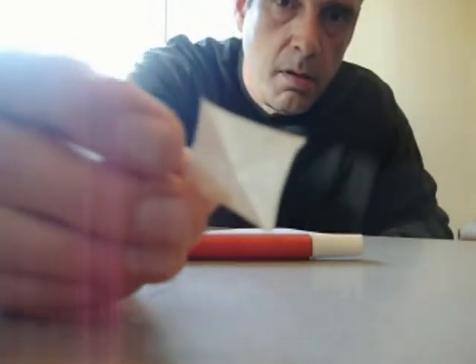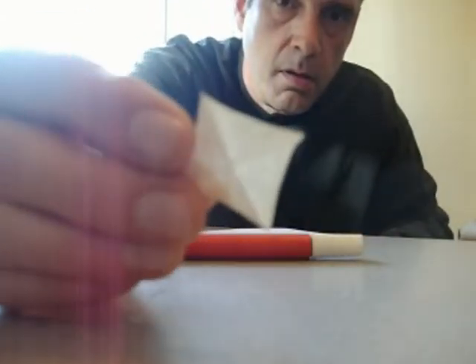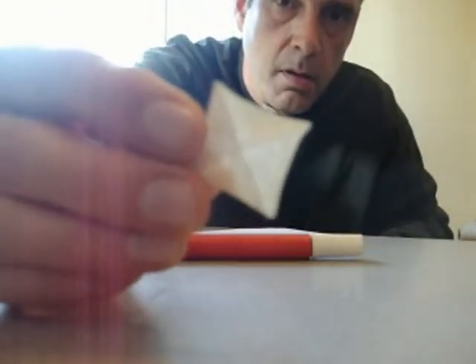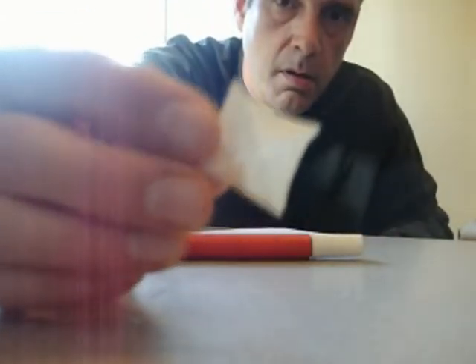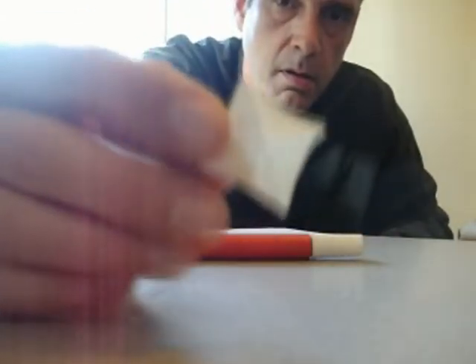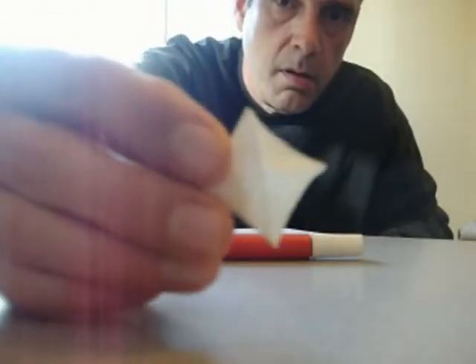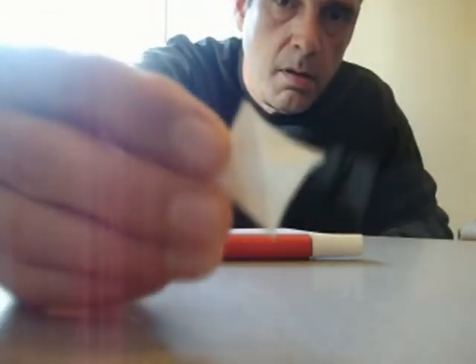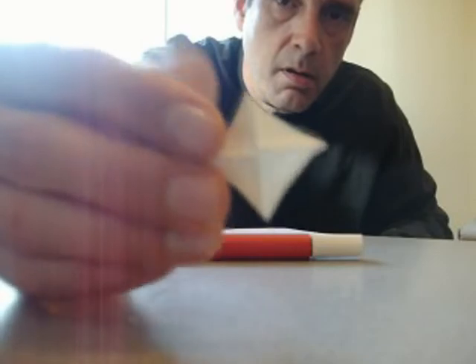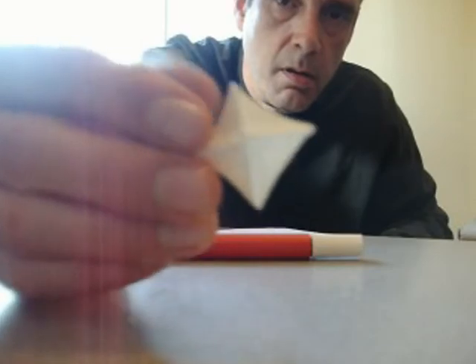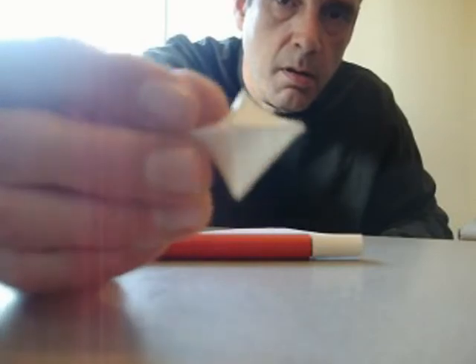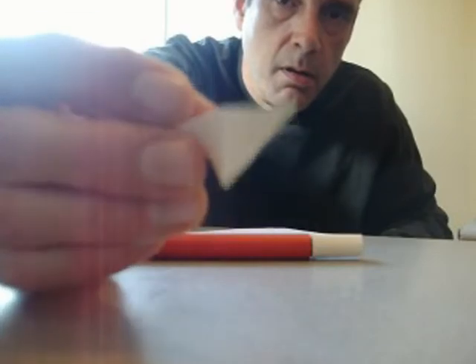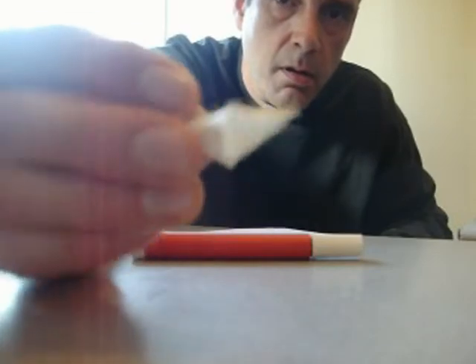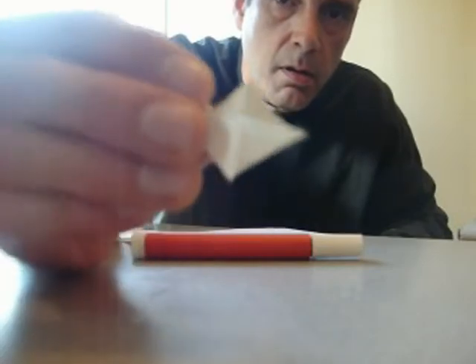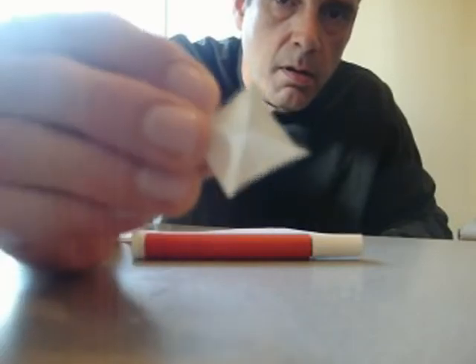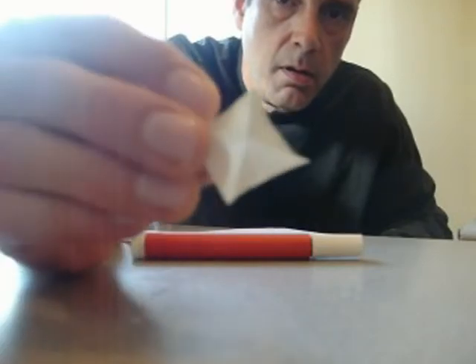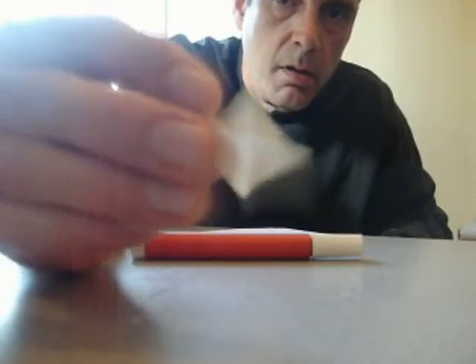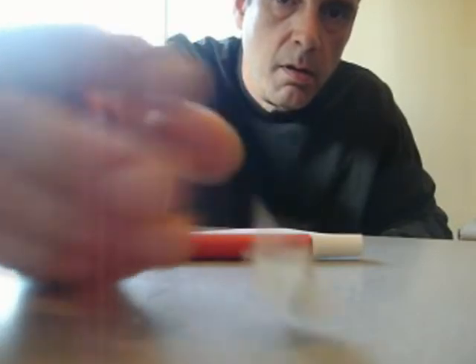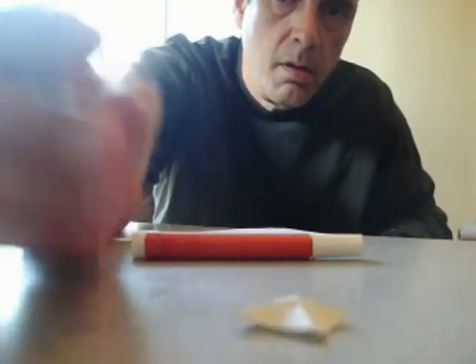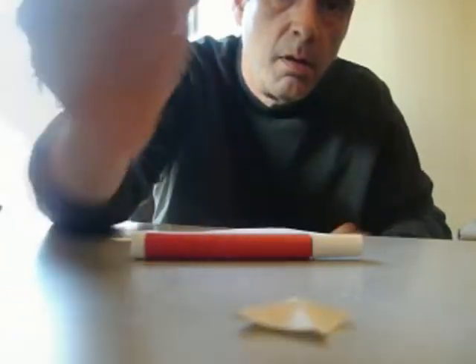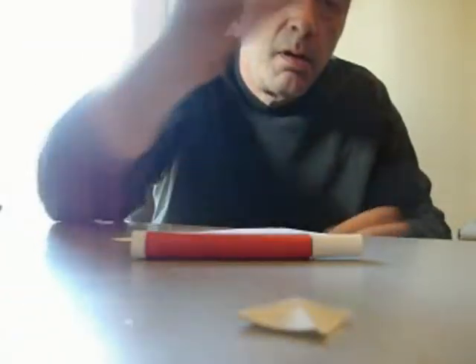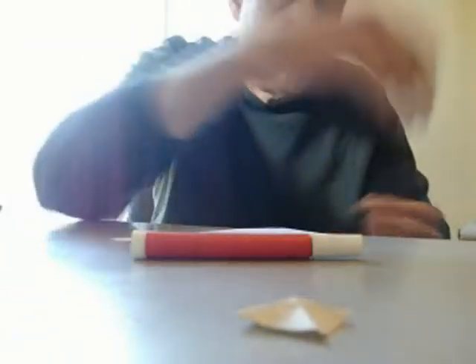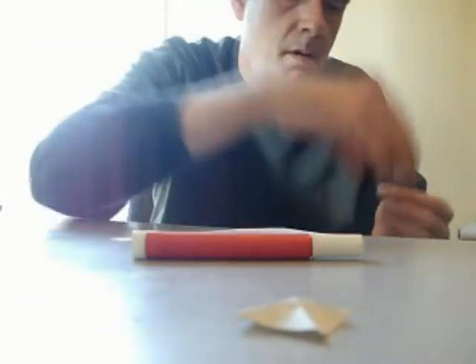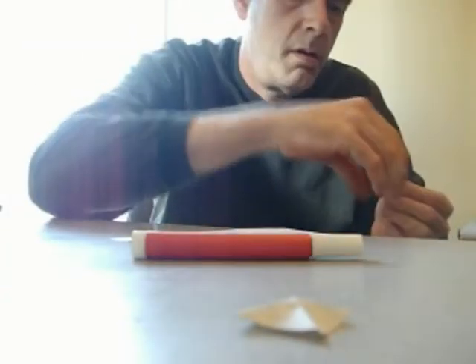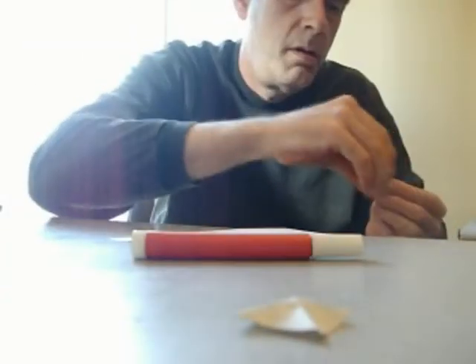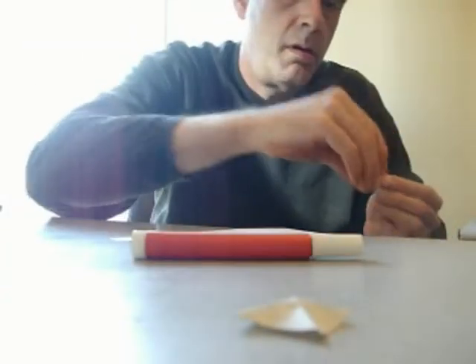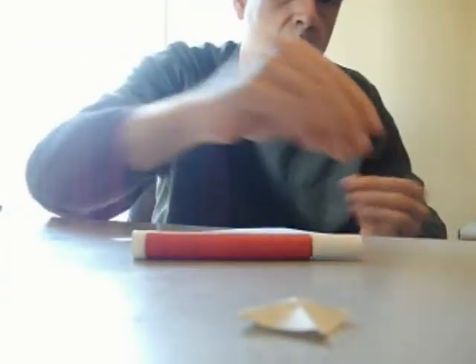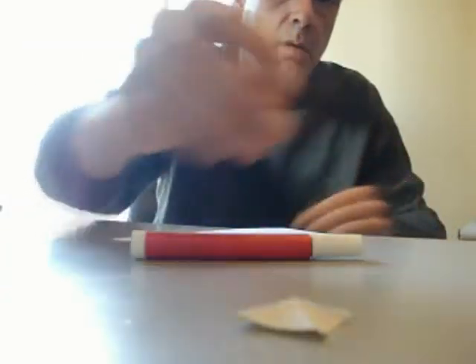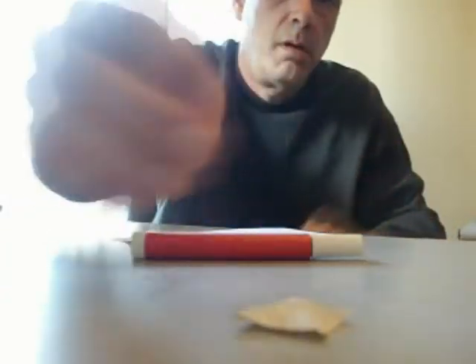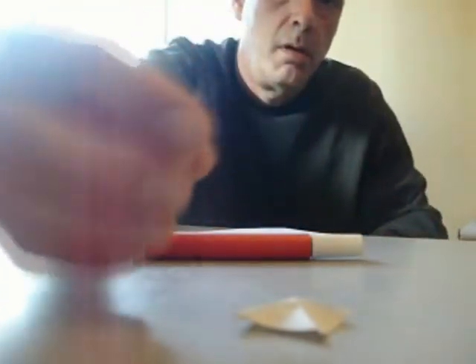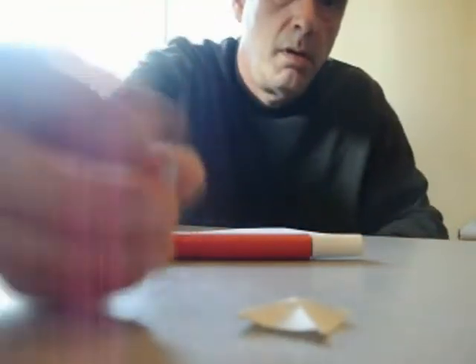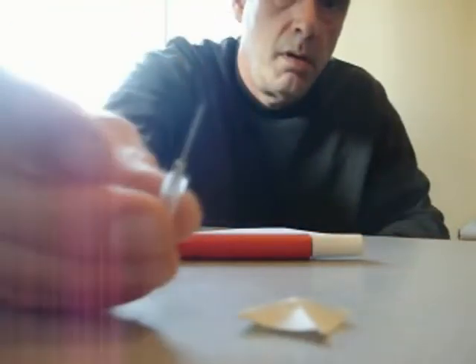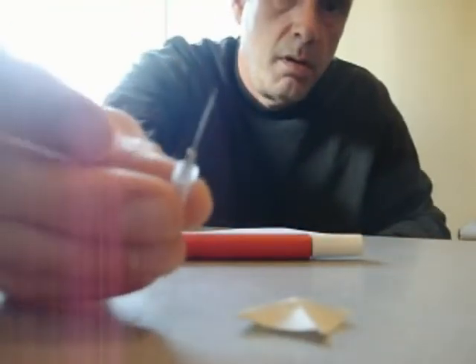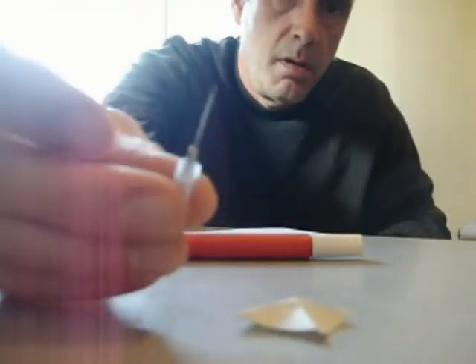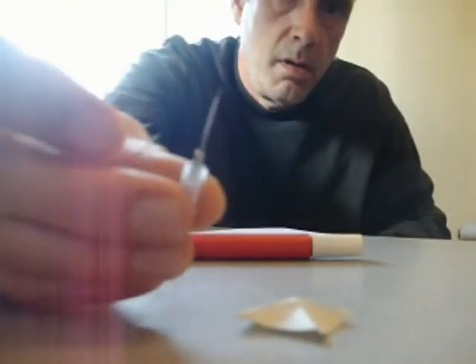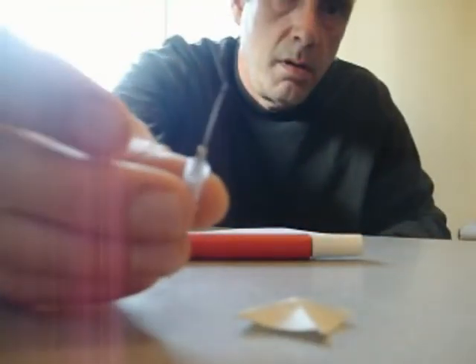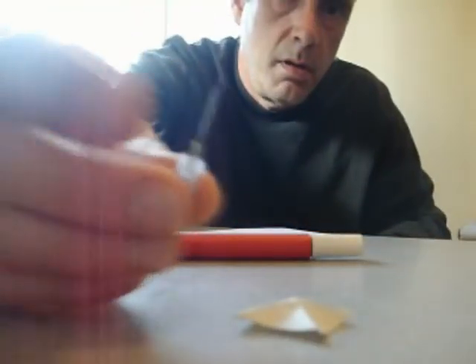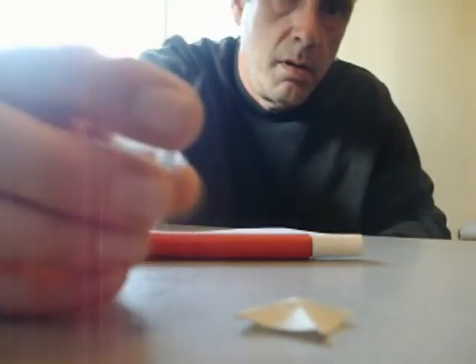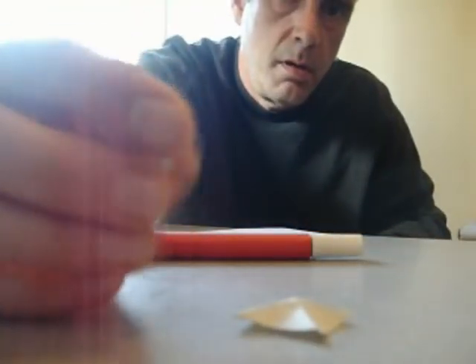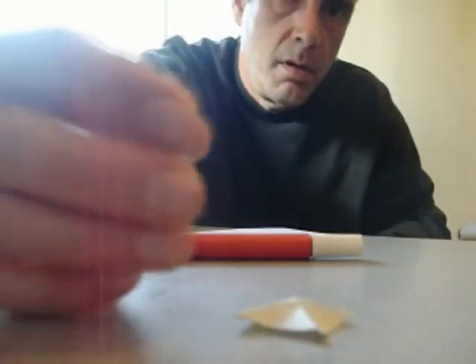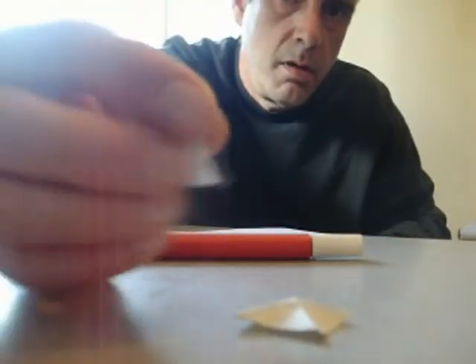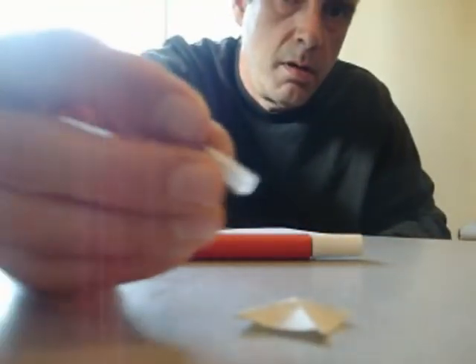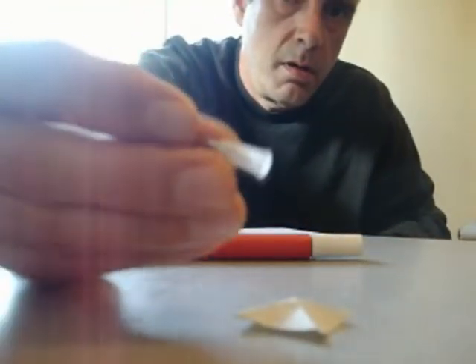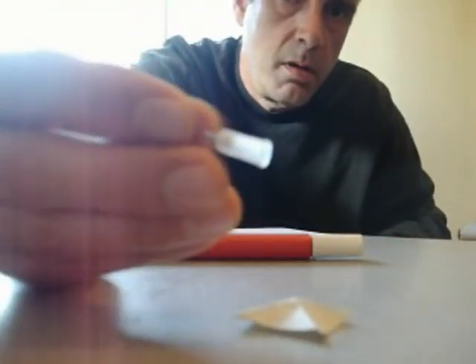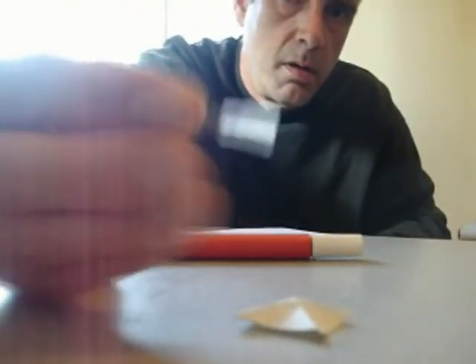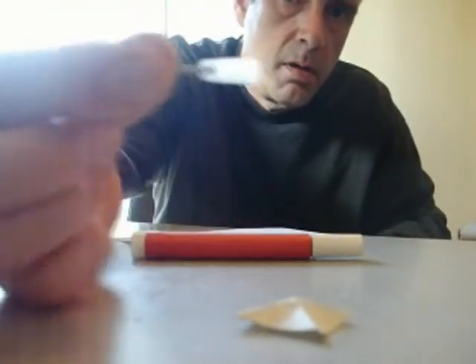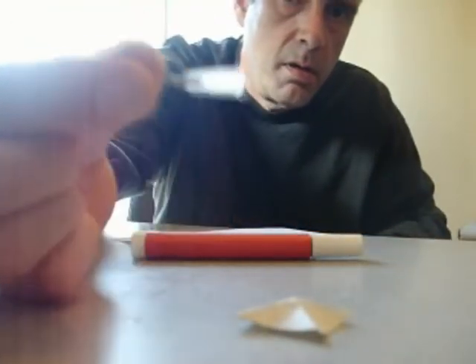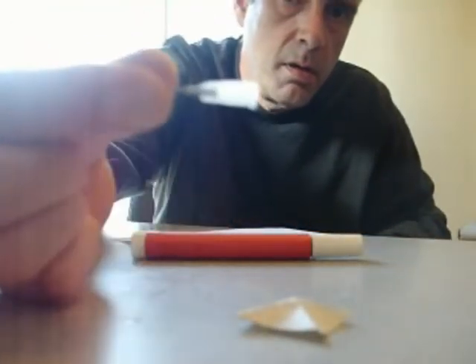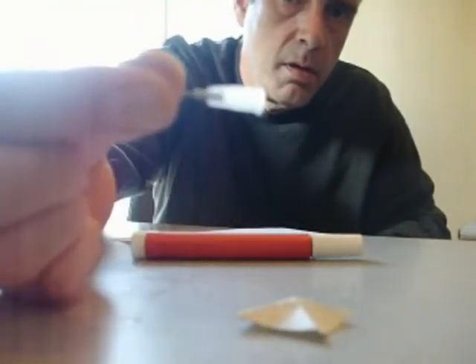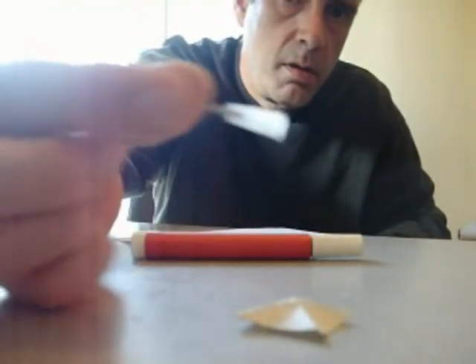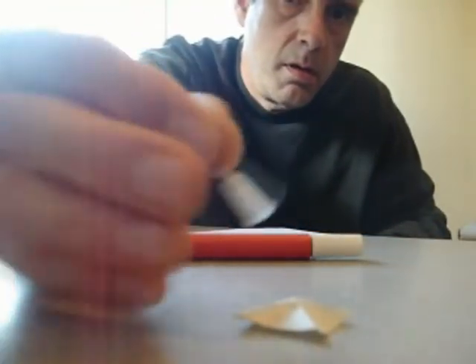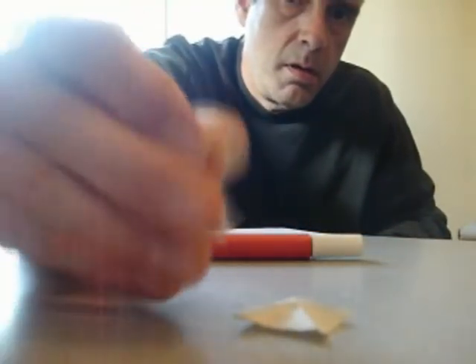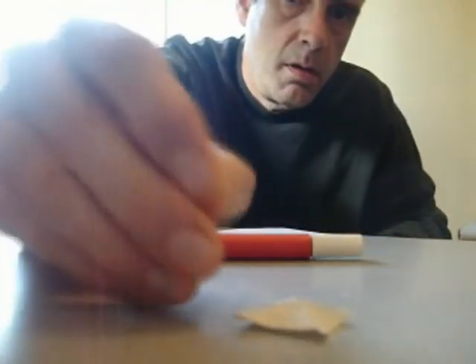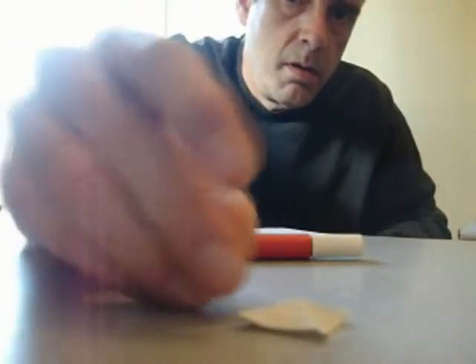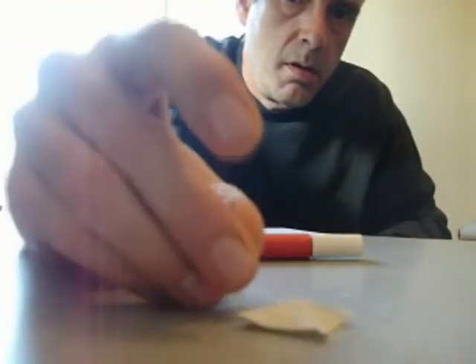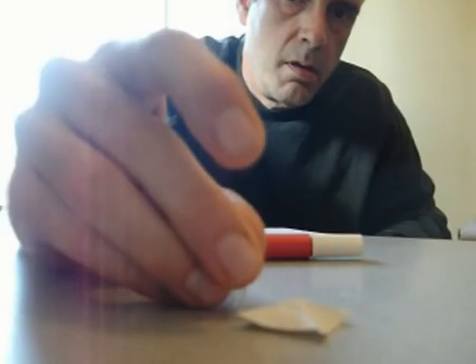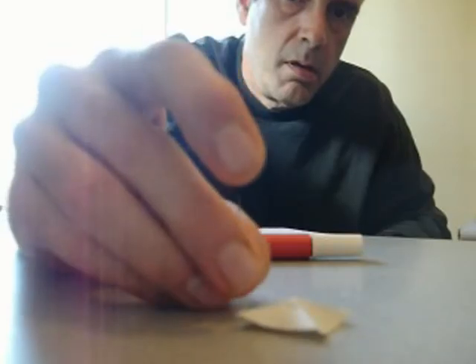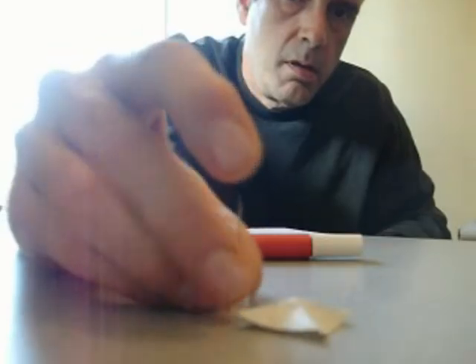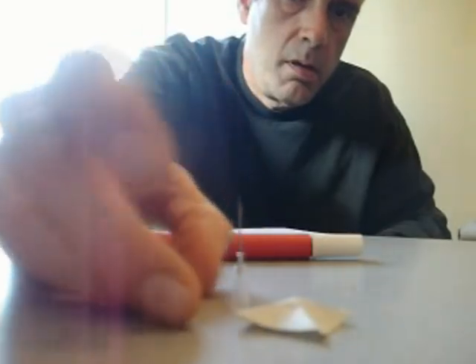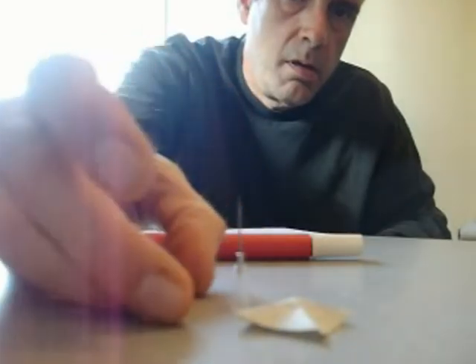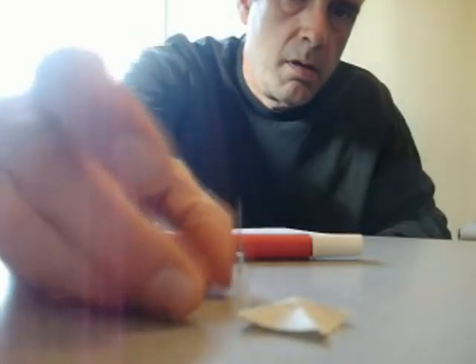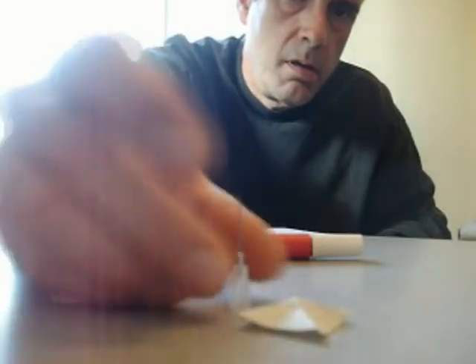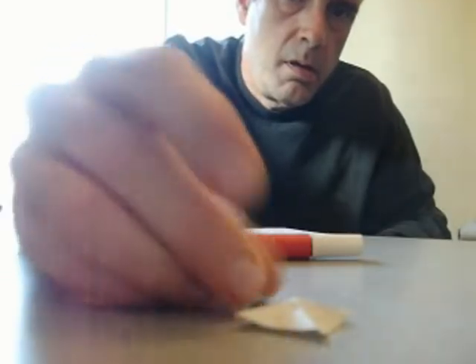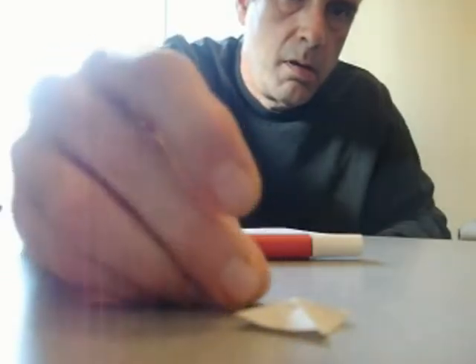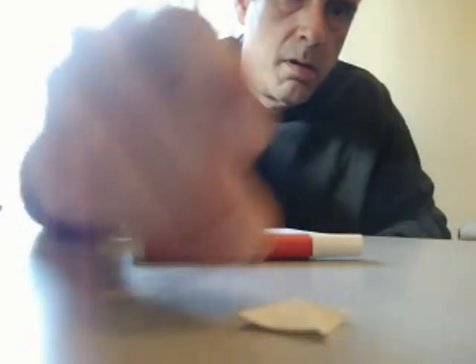This isn't really going to be a target but more of a sort of training tool. That's just a piece of paper folded up, and that's a syringe needle.